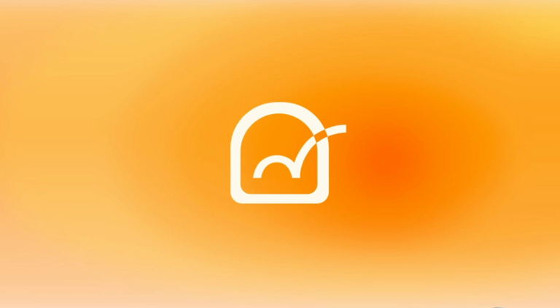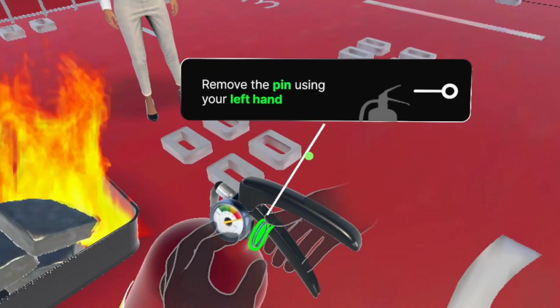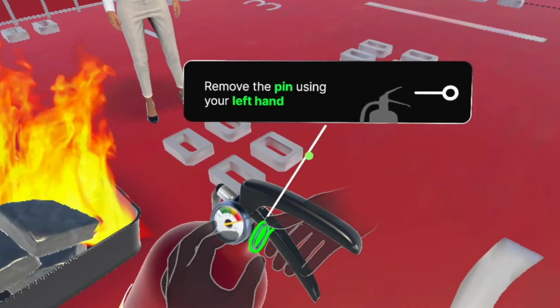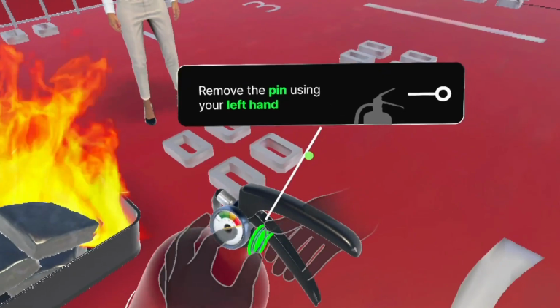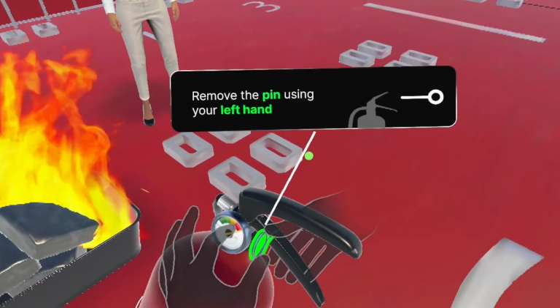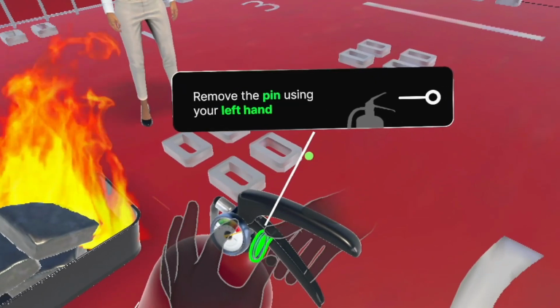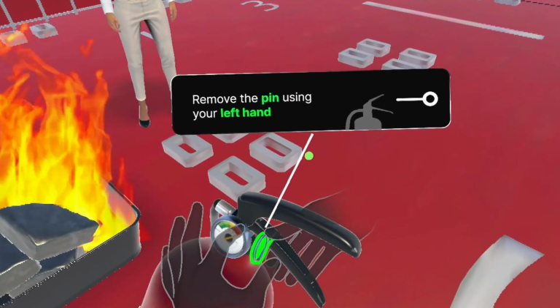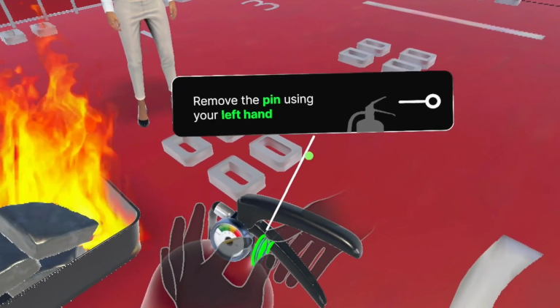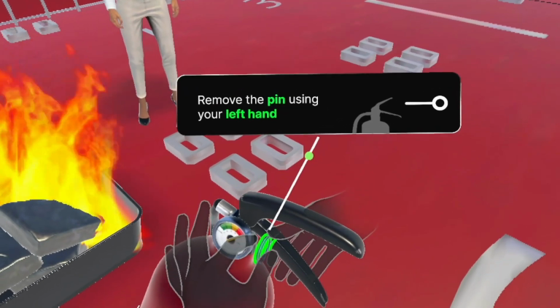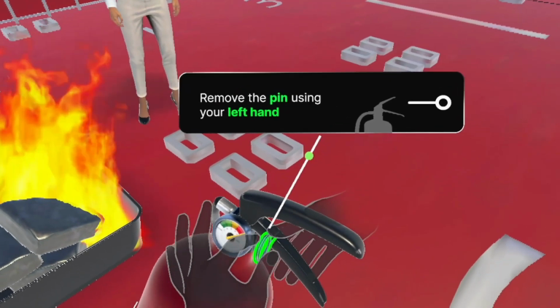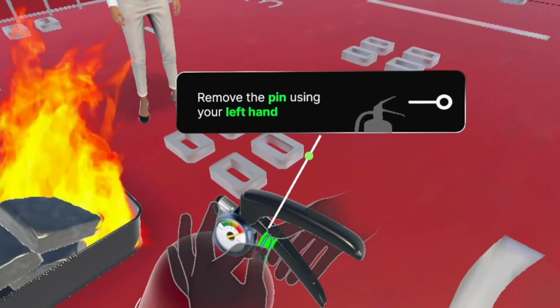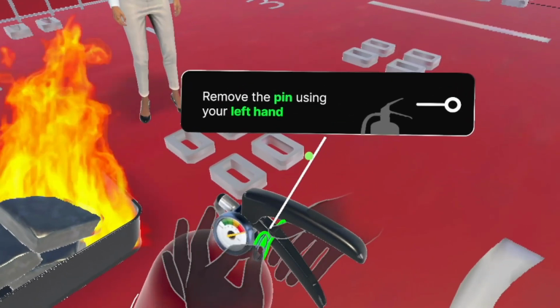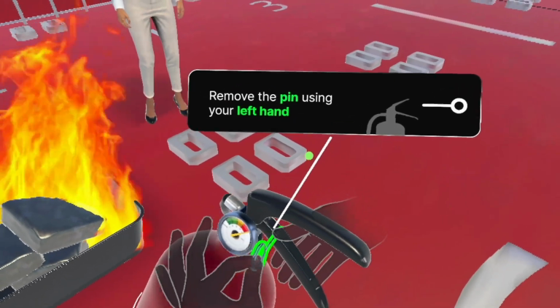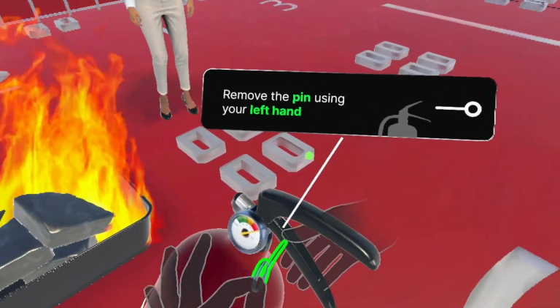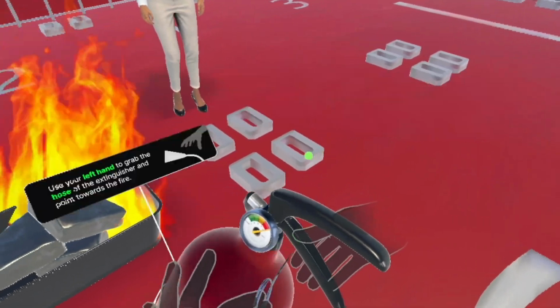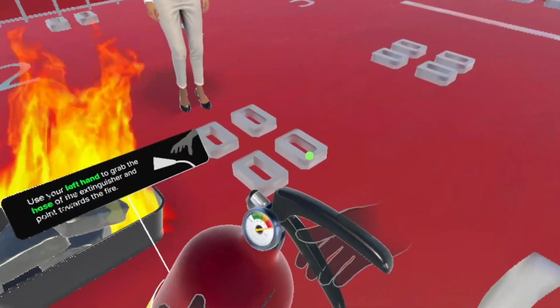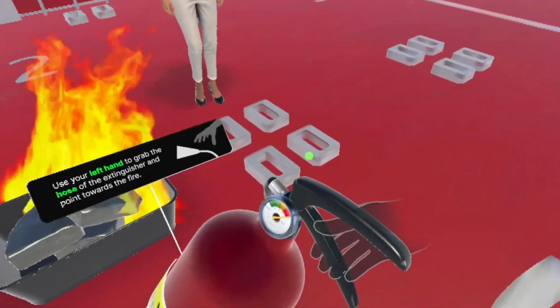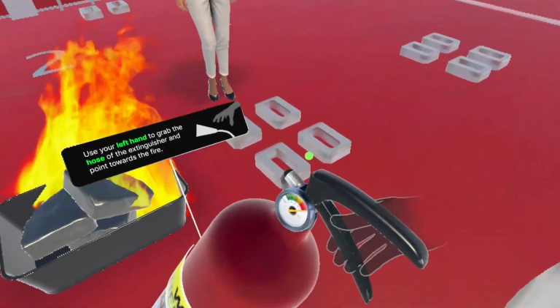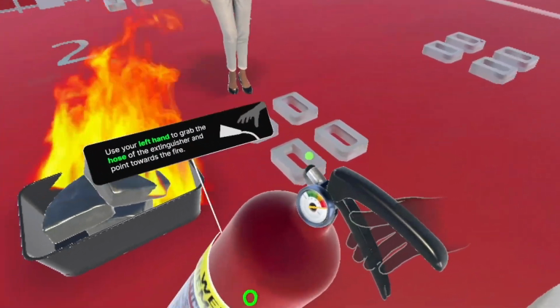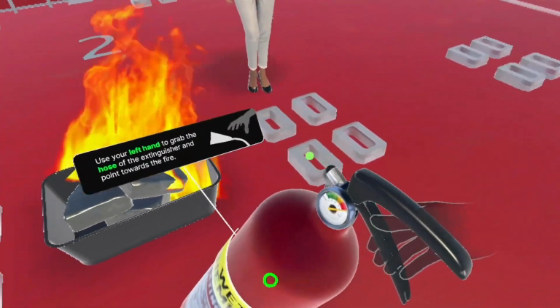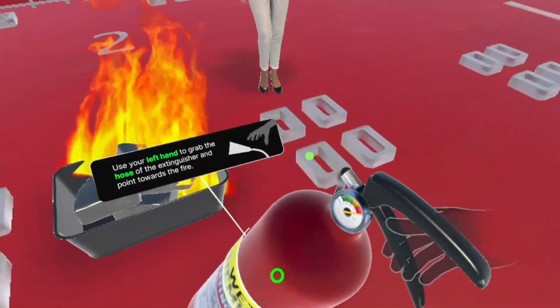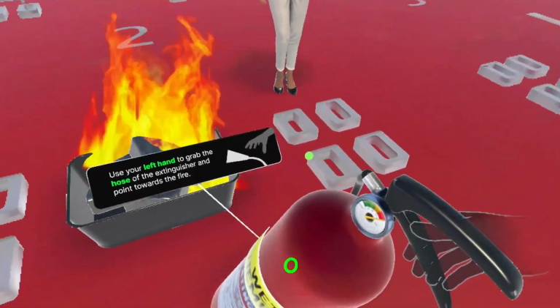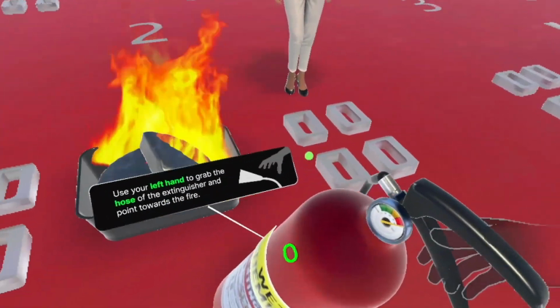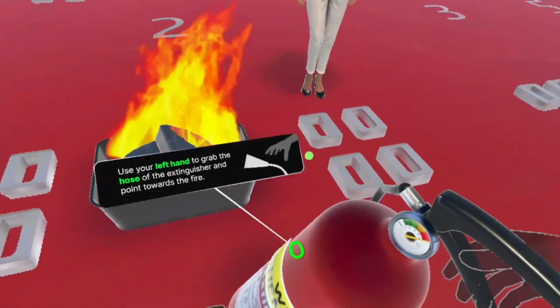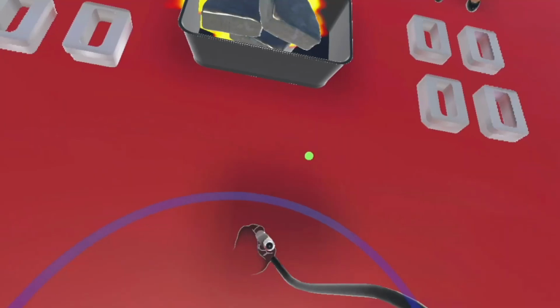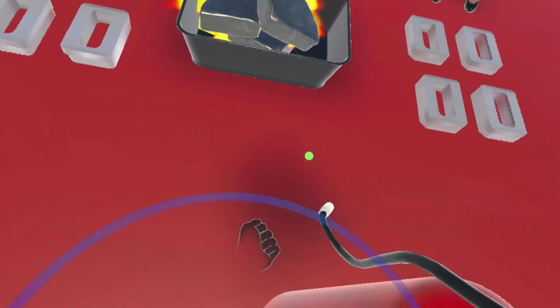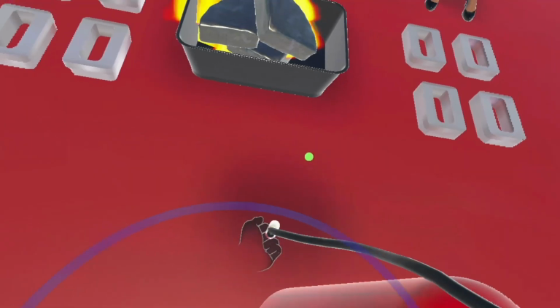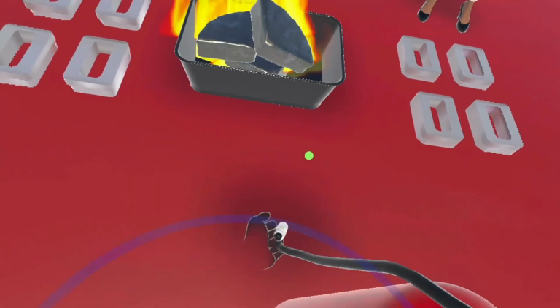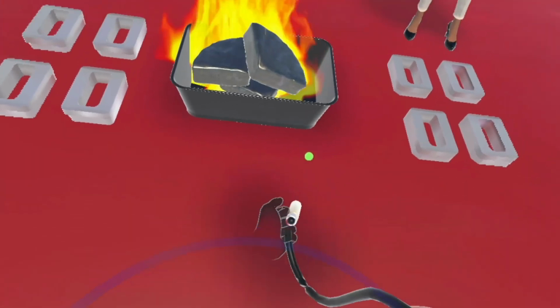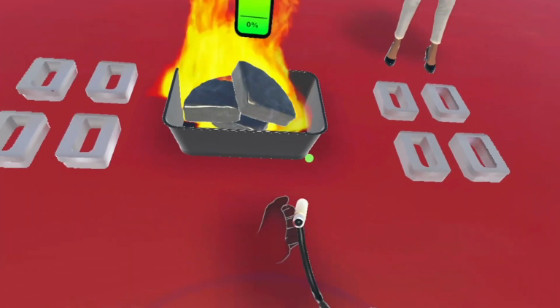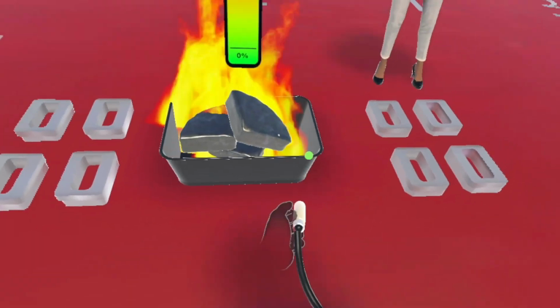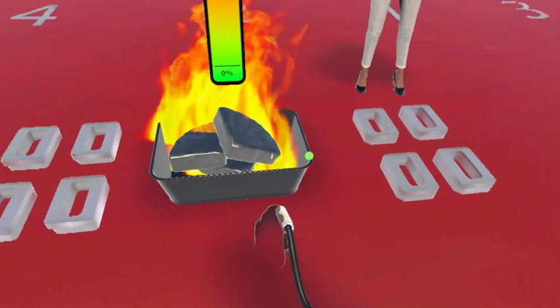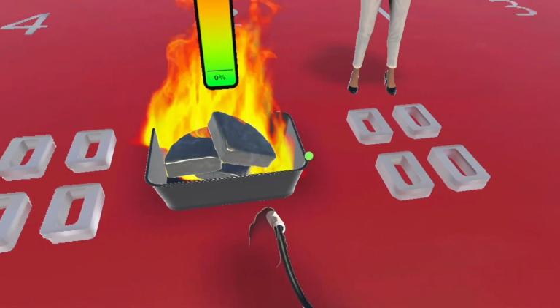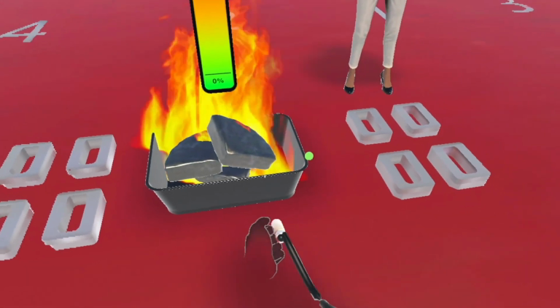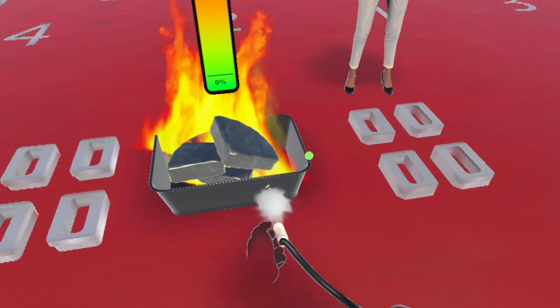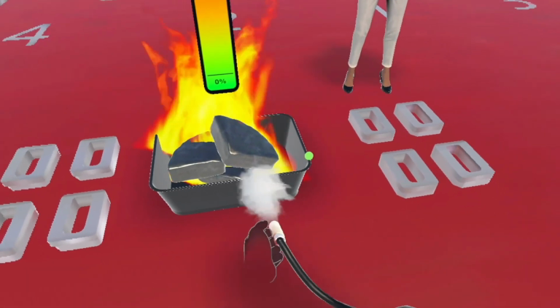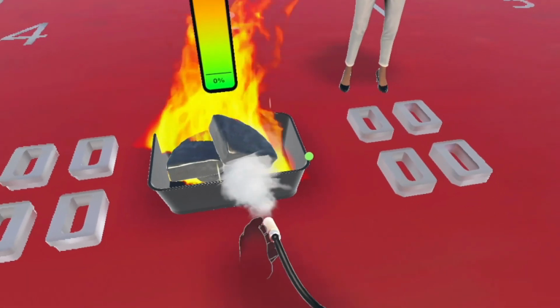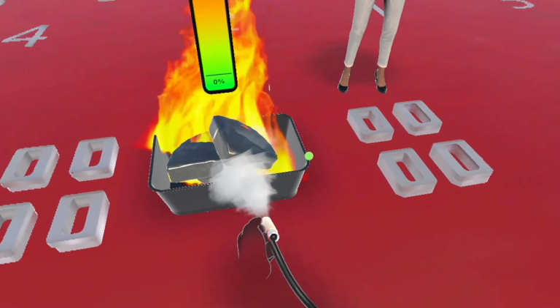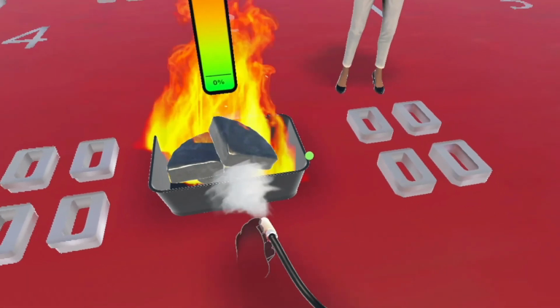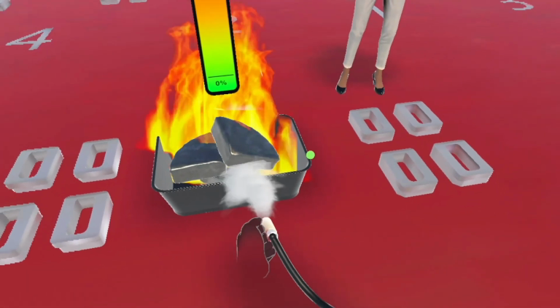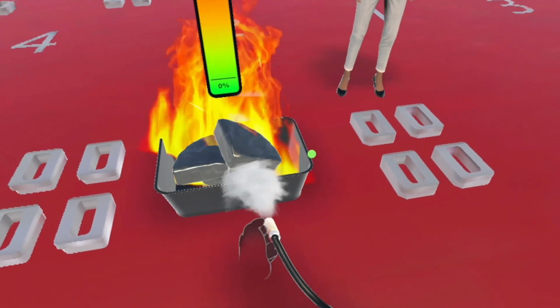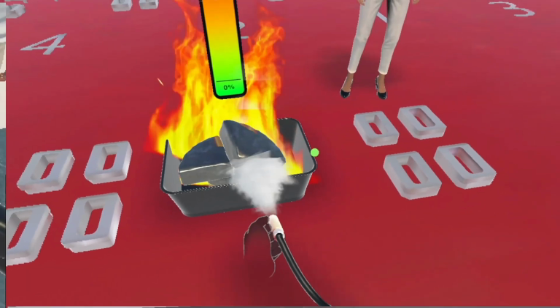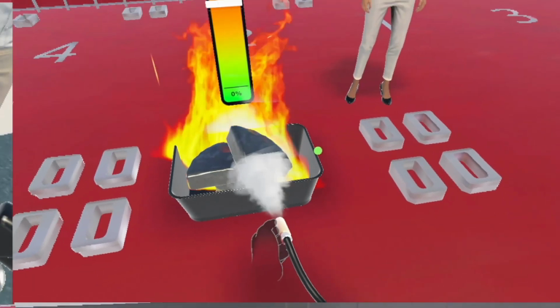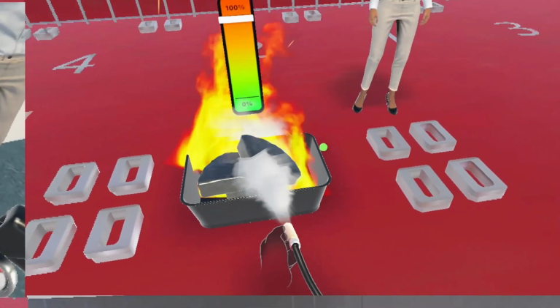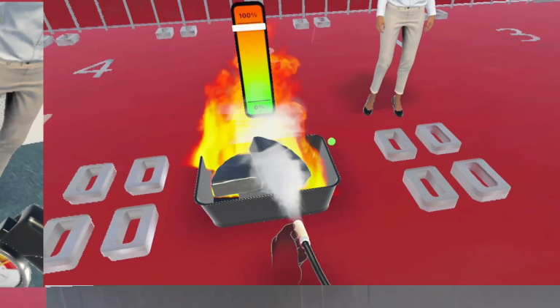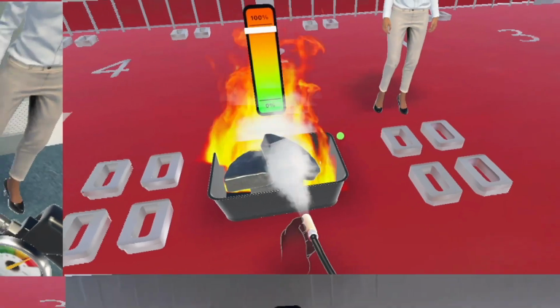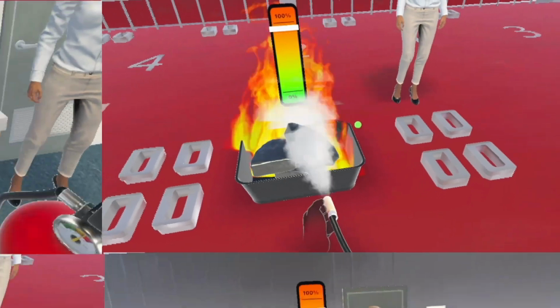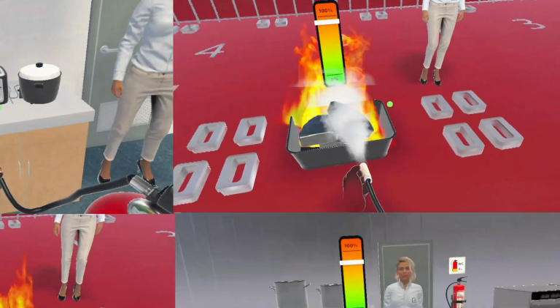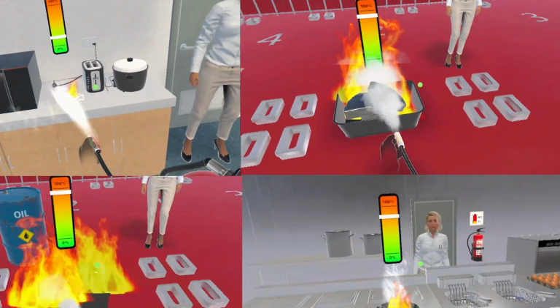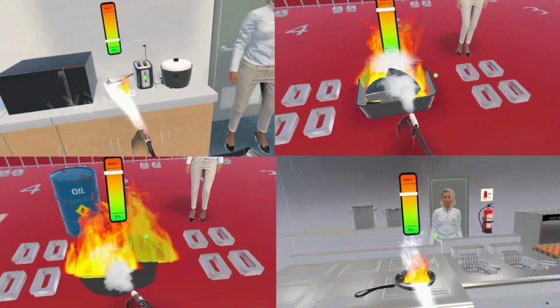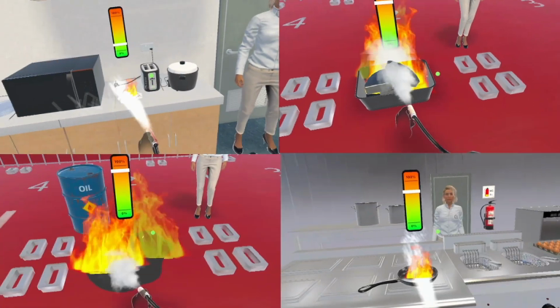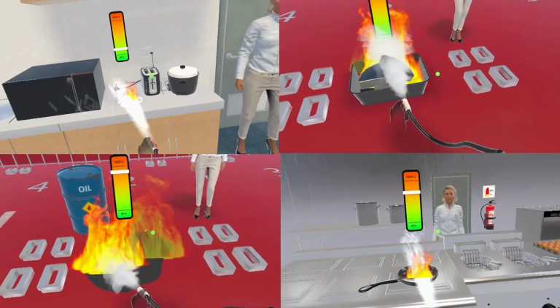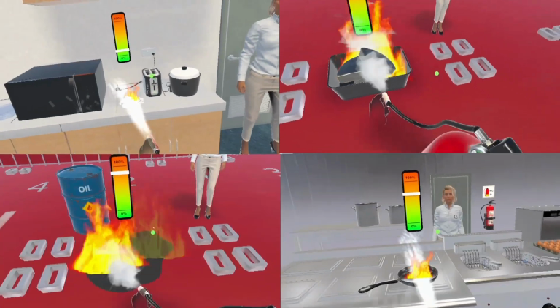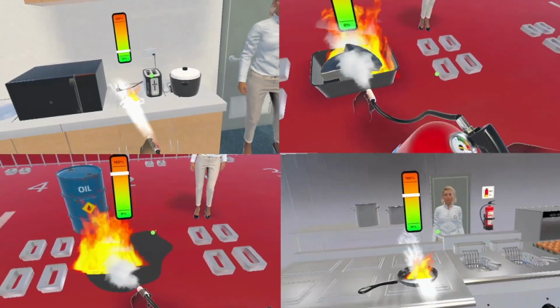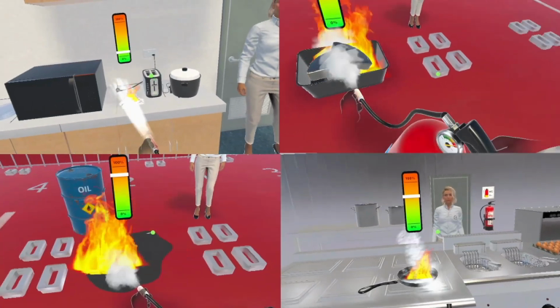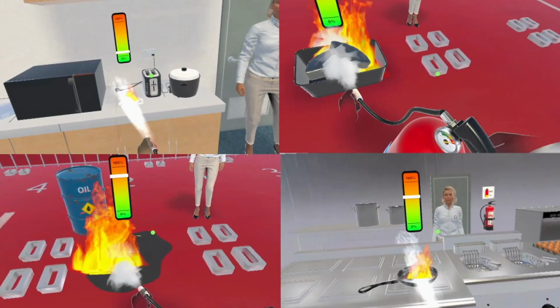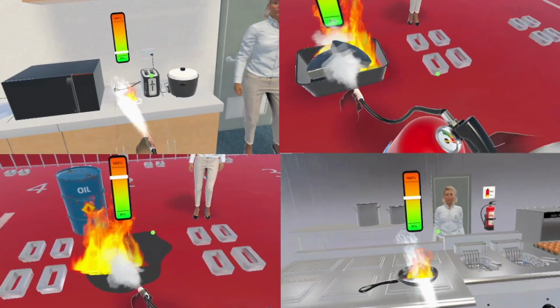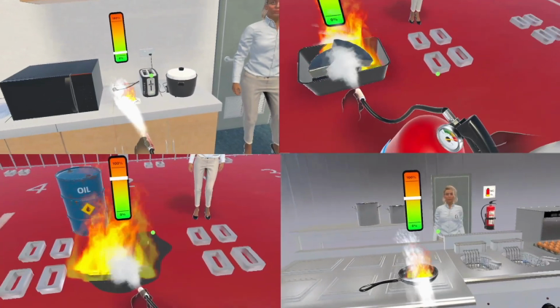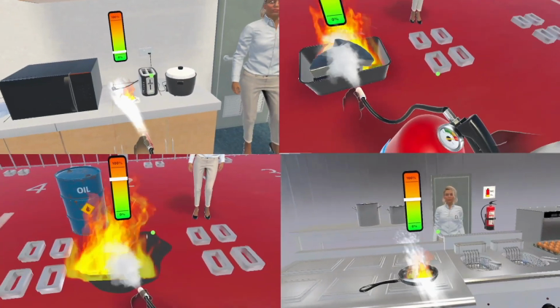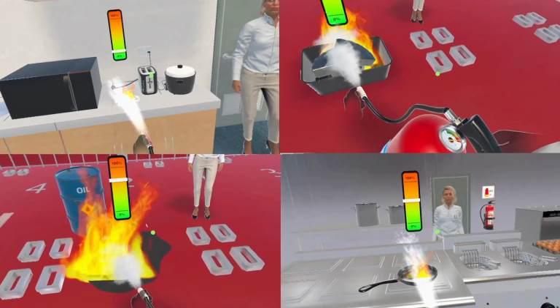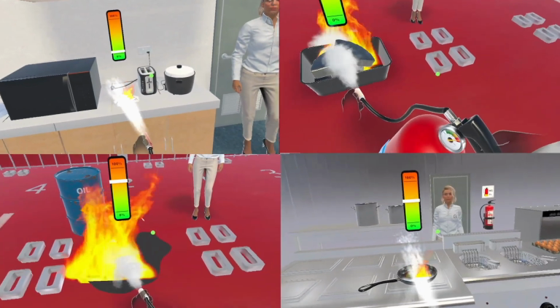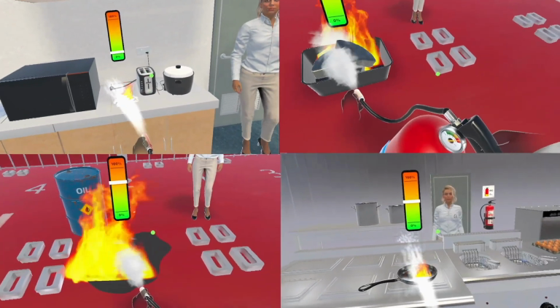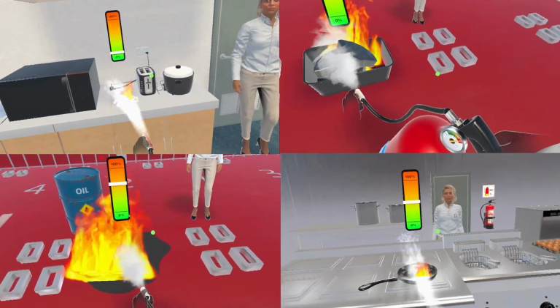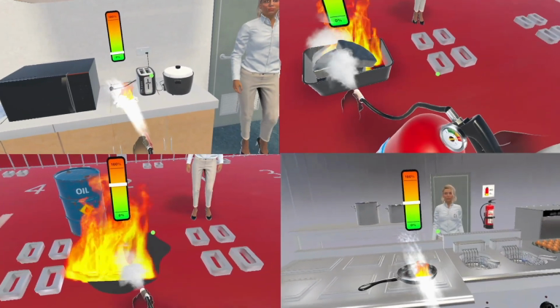Welcome to VR Firefighting Training. In this immersive simulation, you'll learn how to tackle various fire situations.